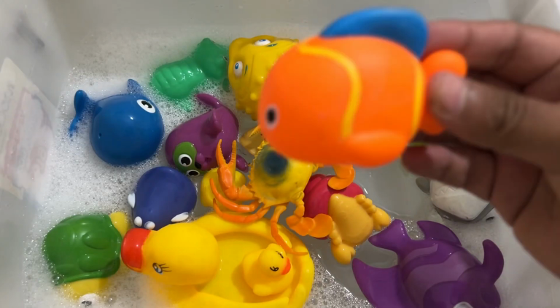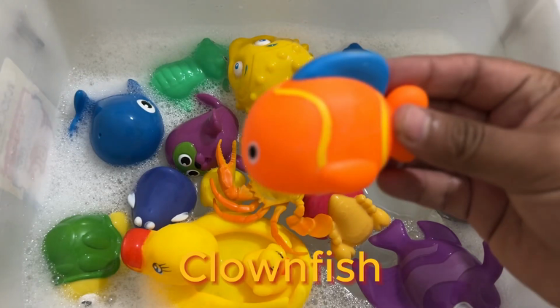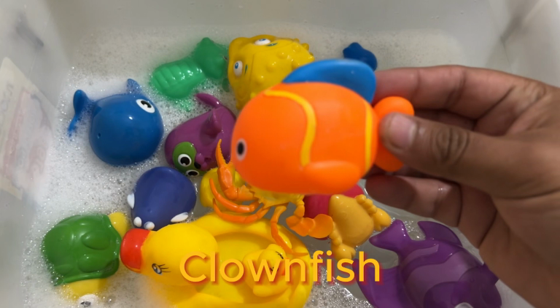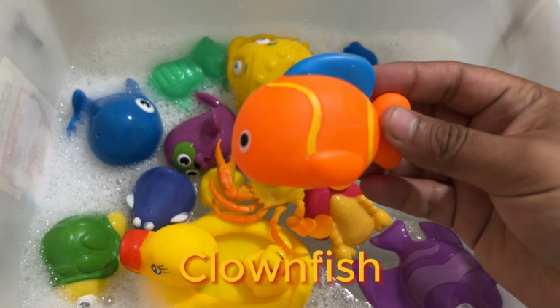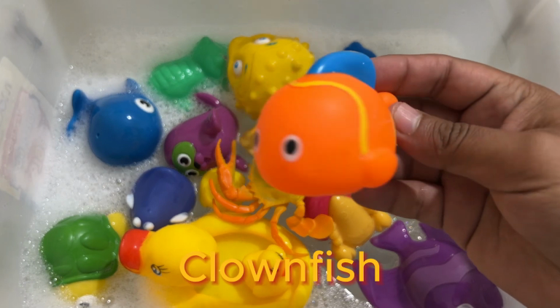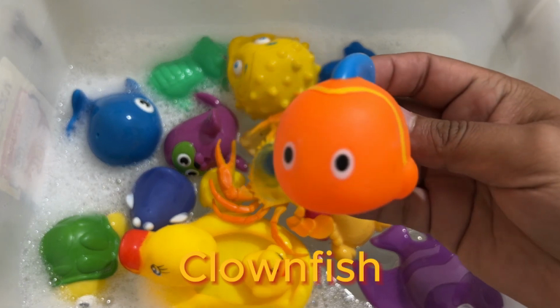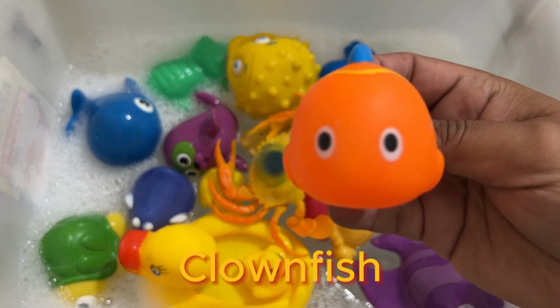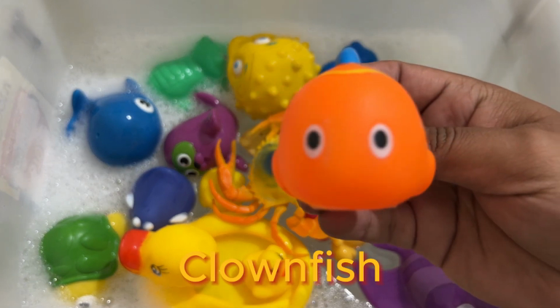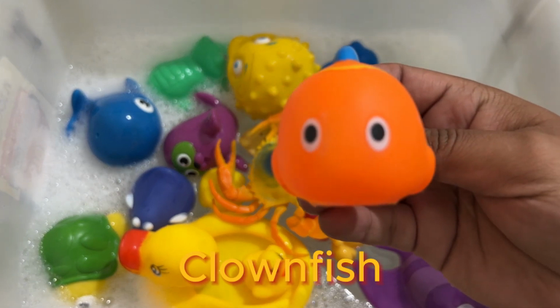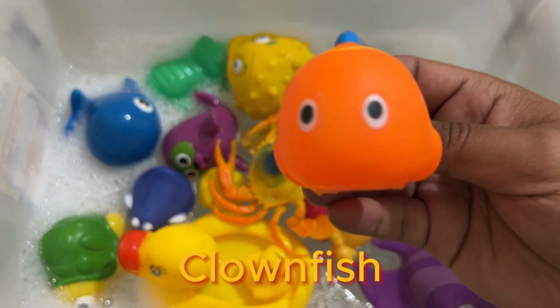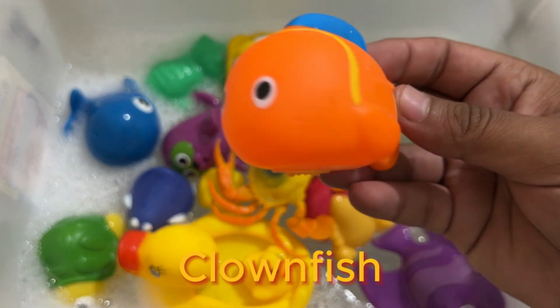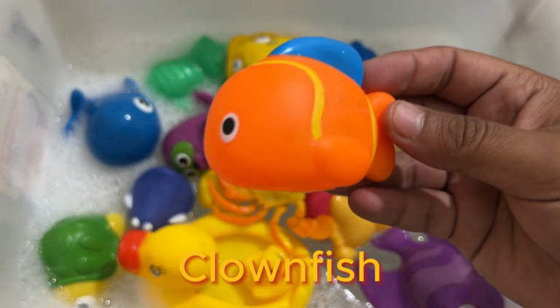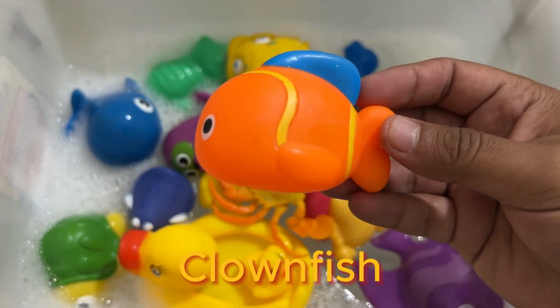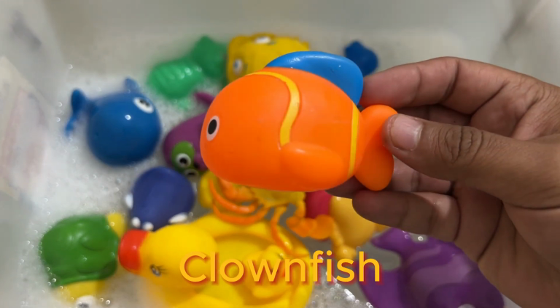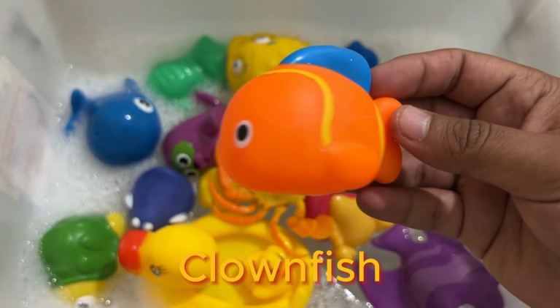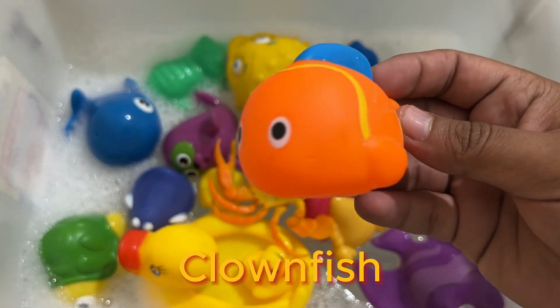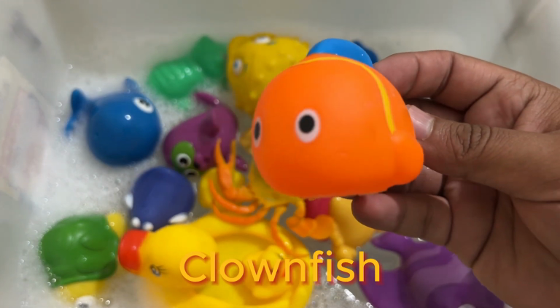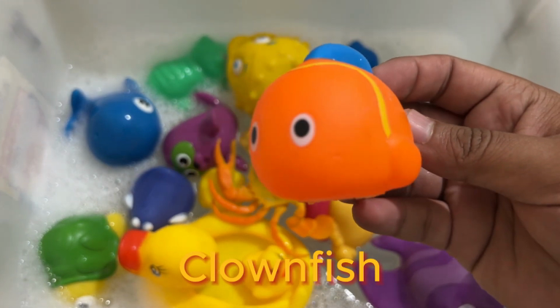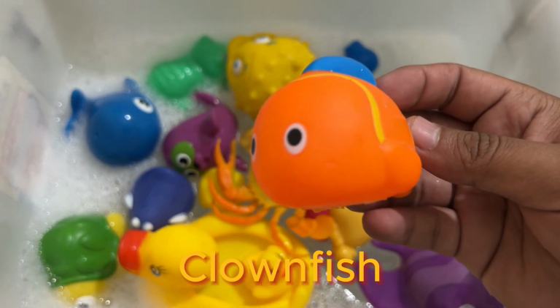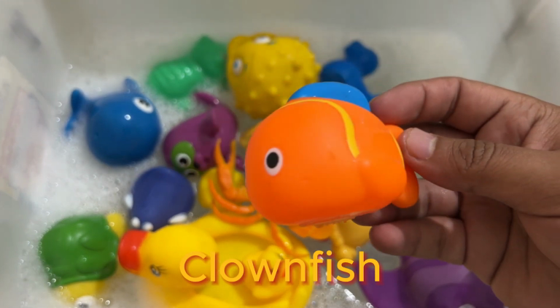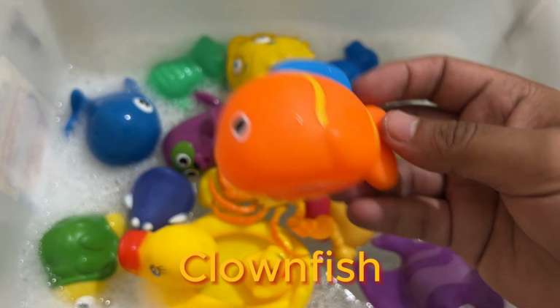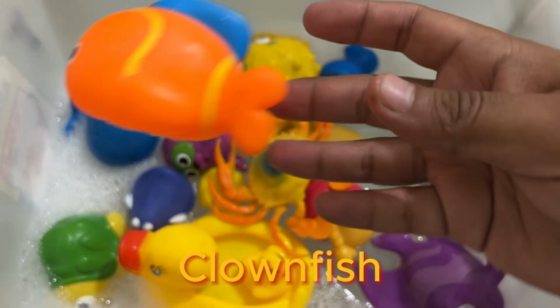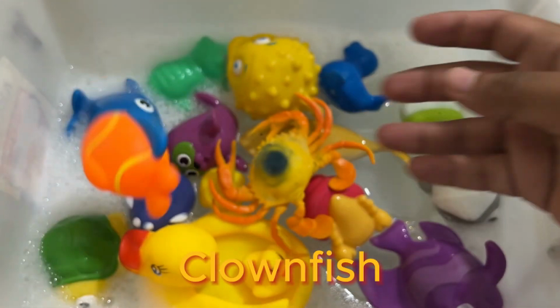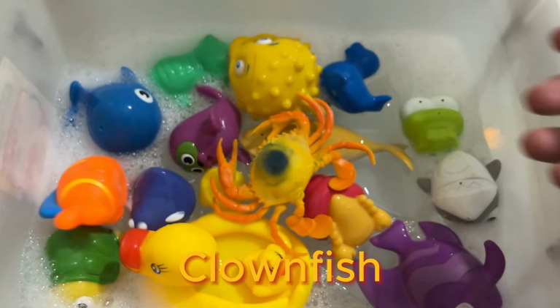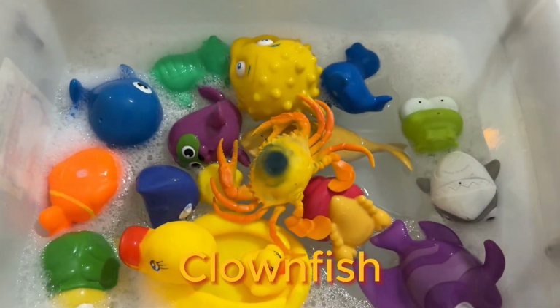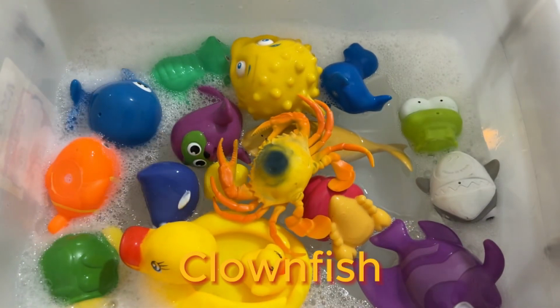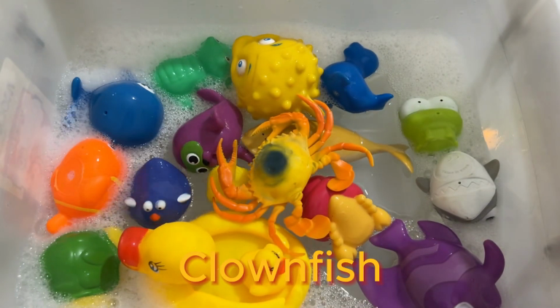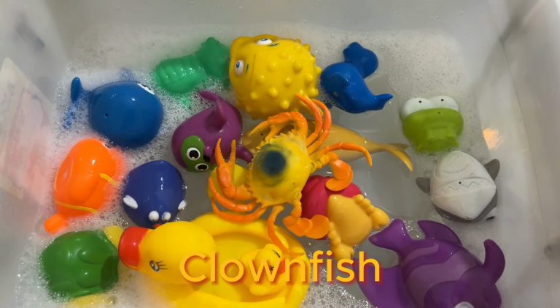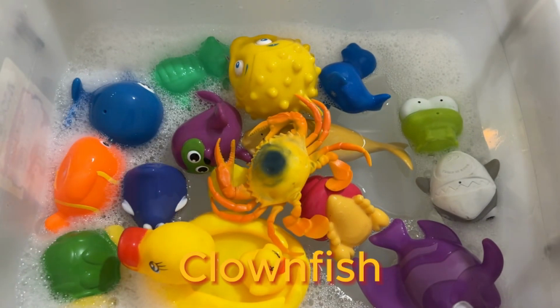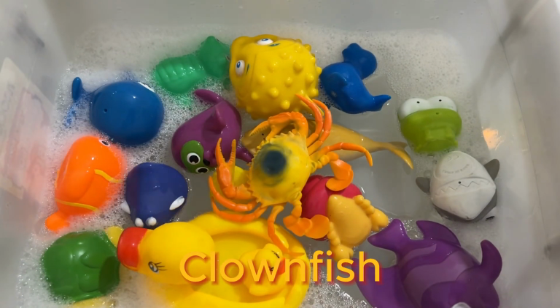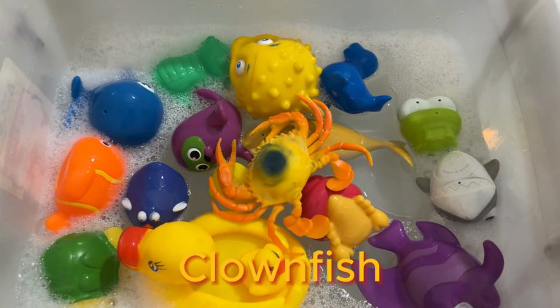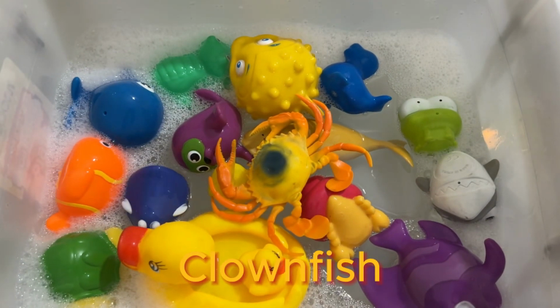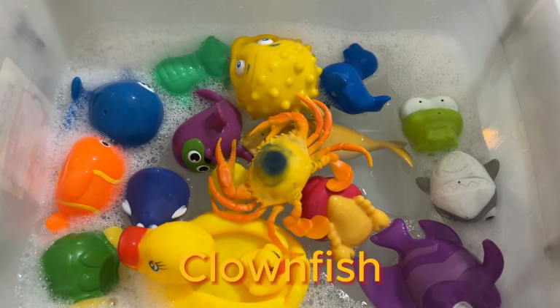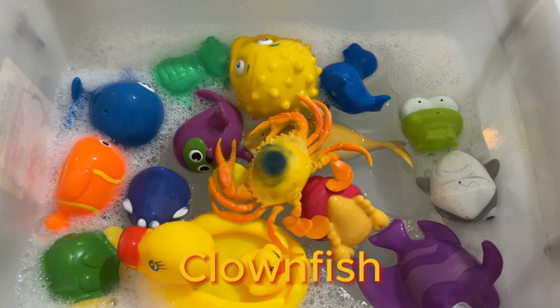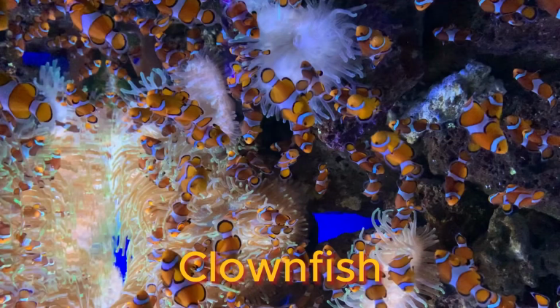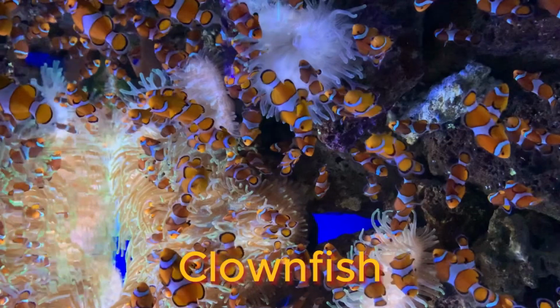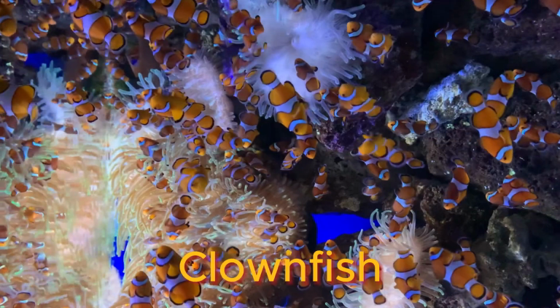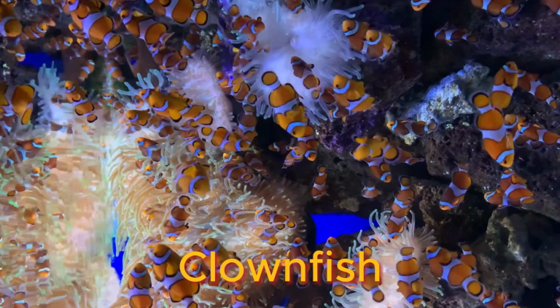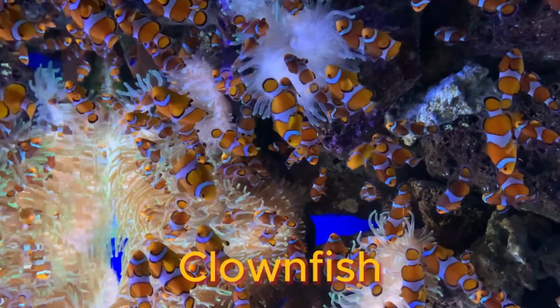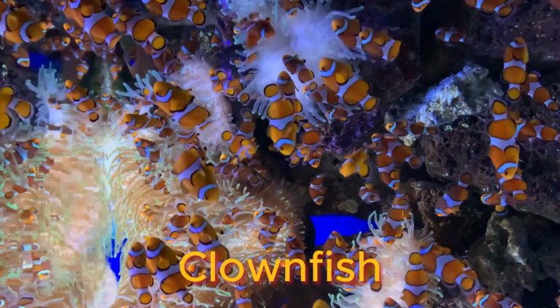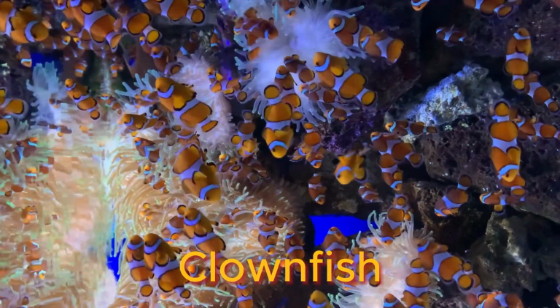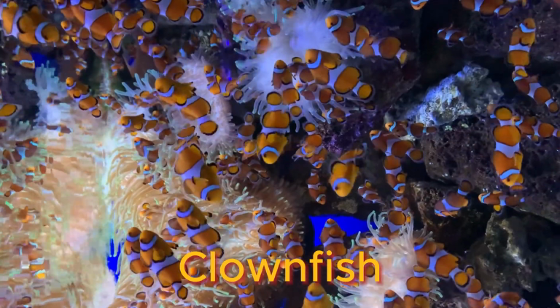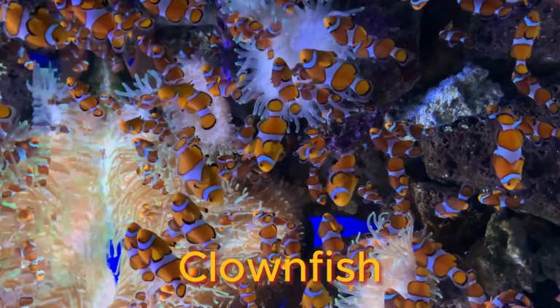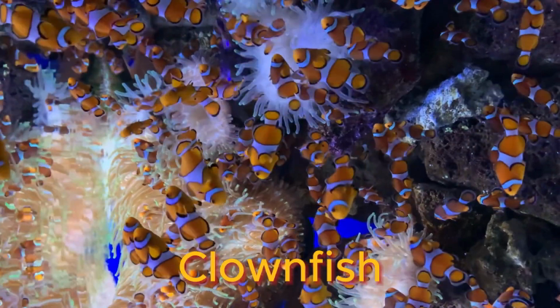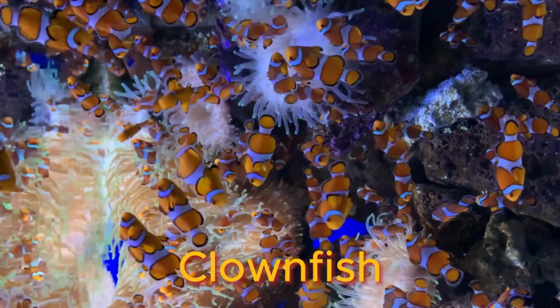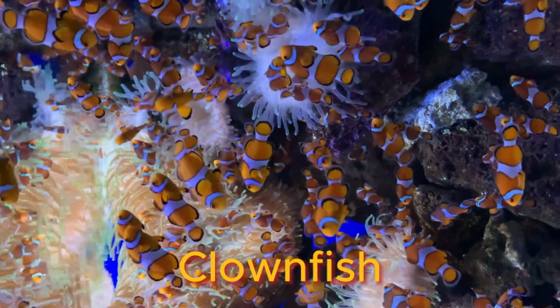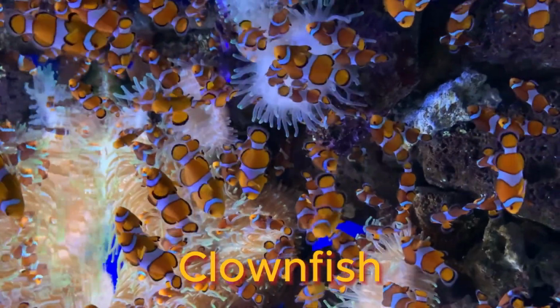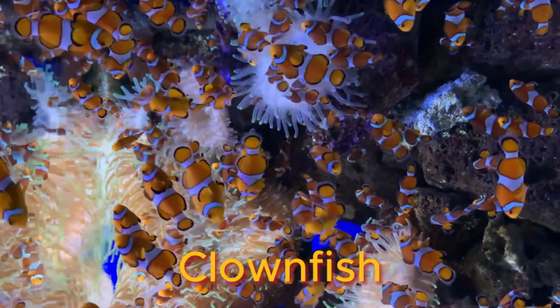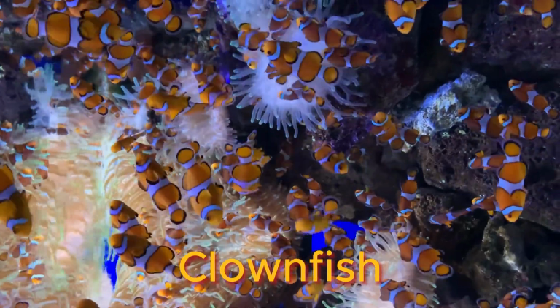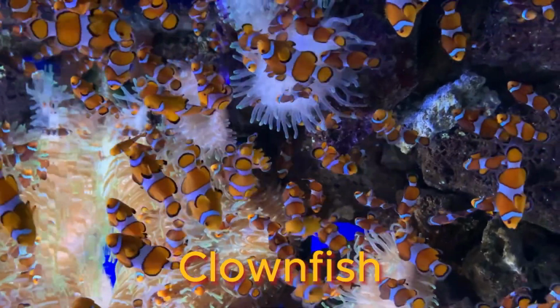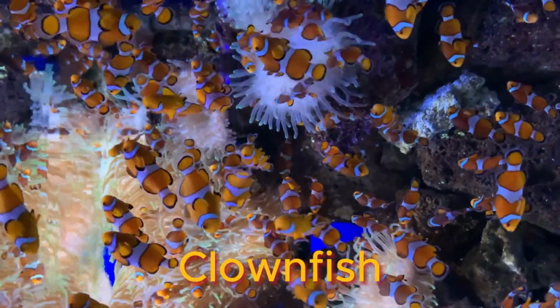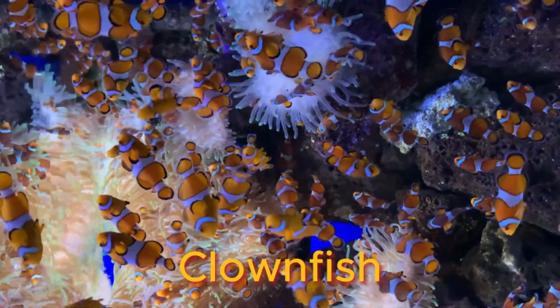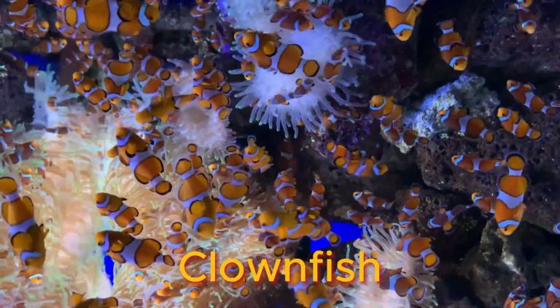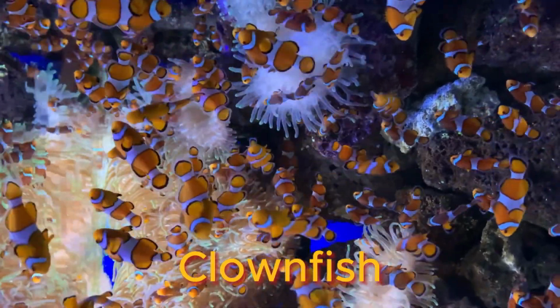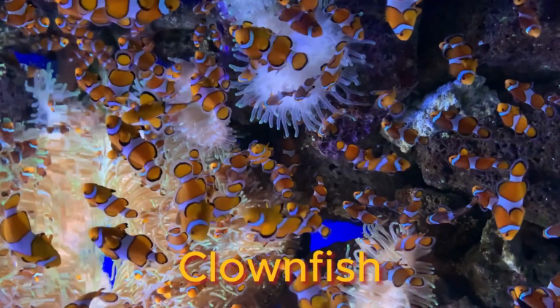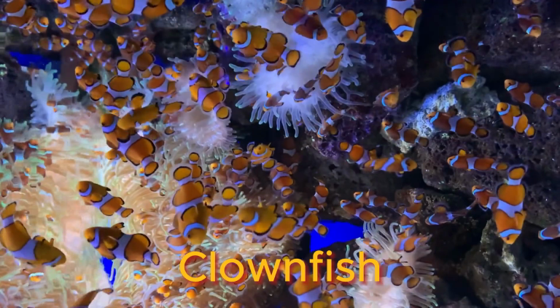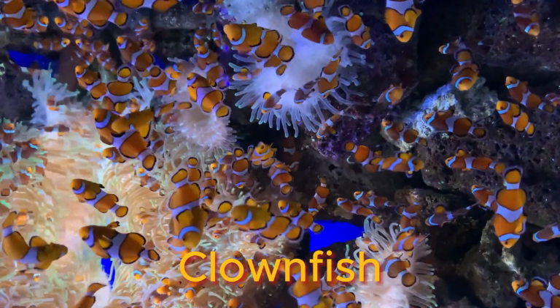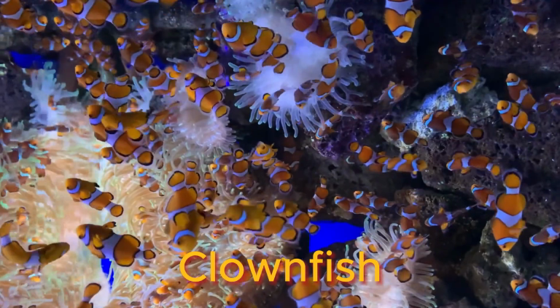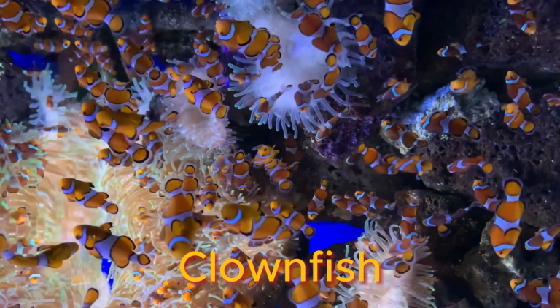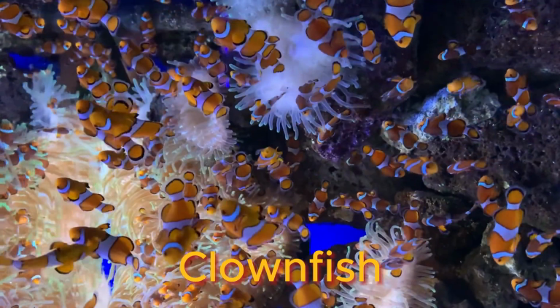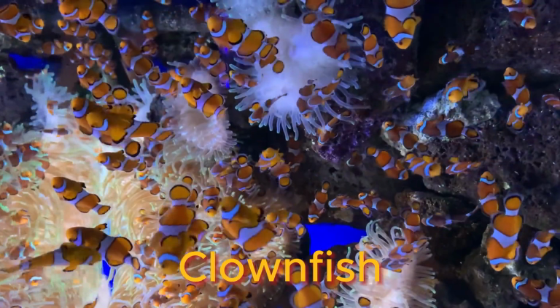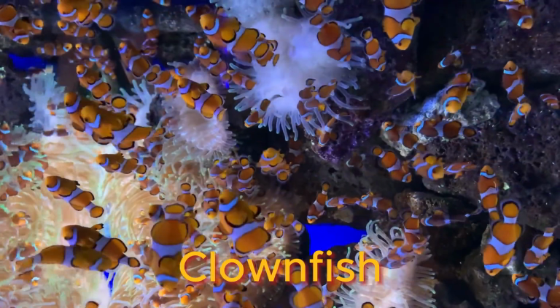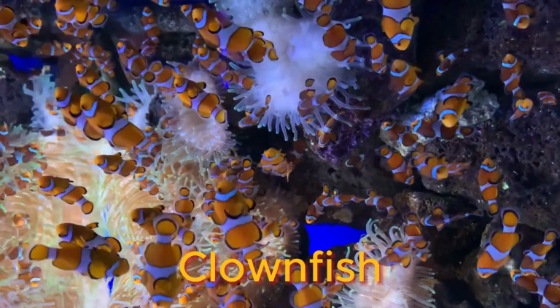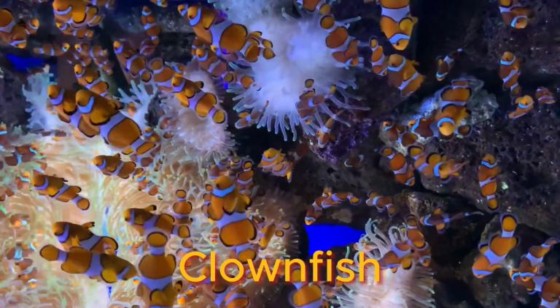A layer of mucus on the clownfish's skin makes it immune to the fish-eating anemone's lethal sting.